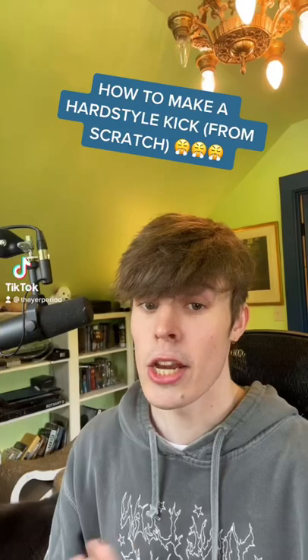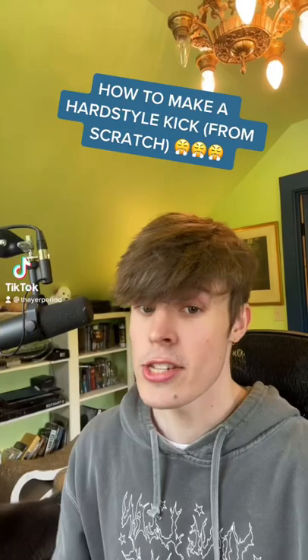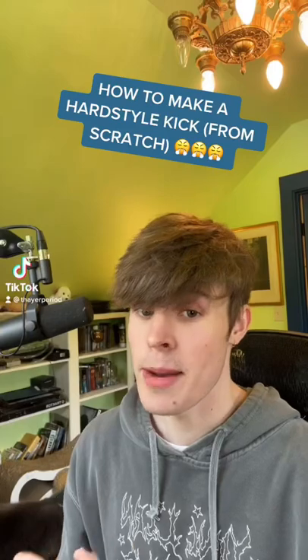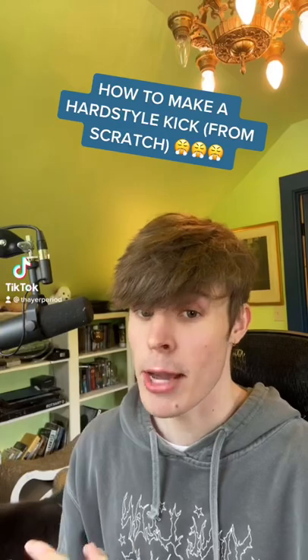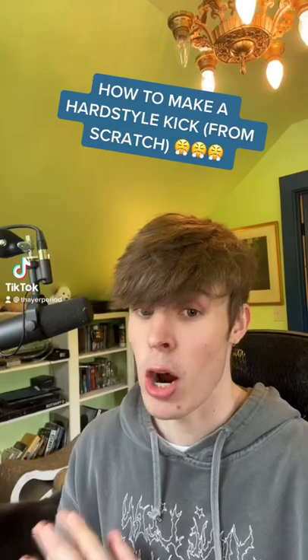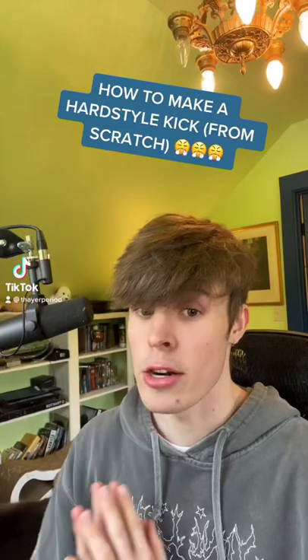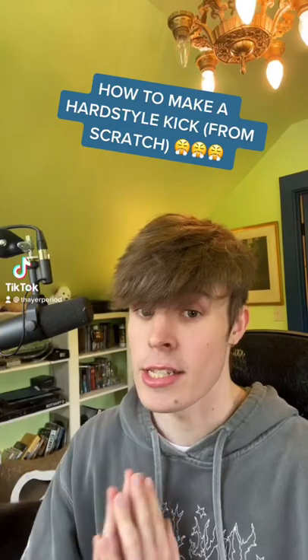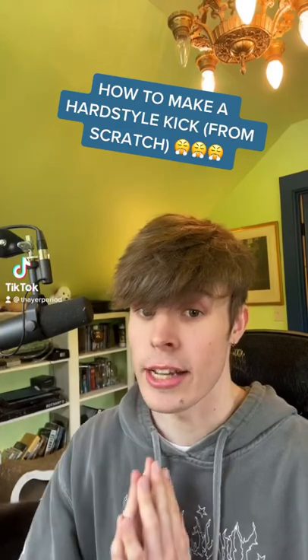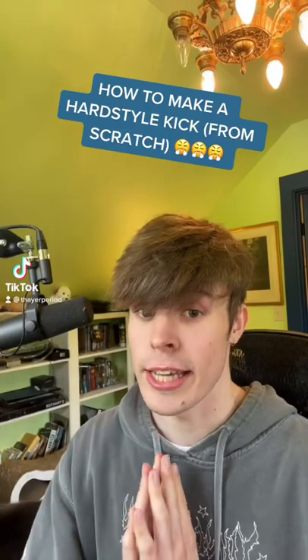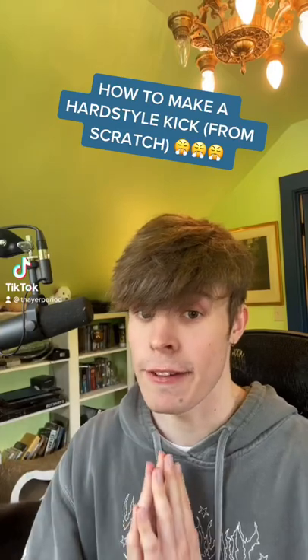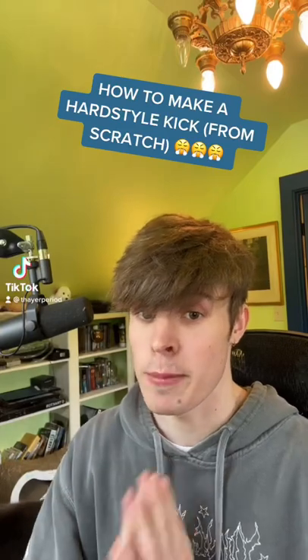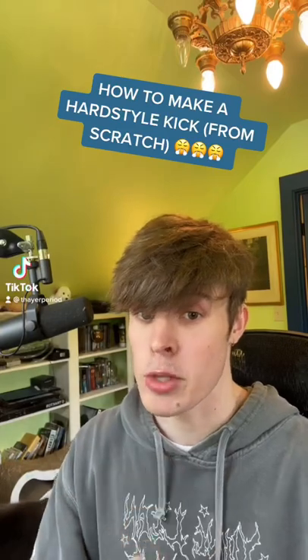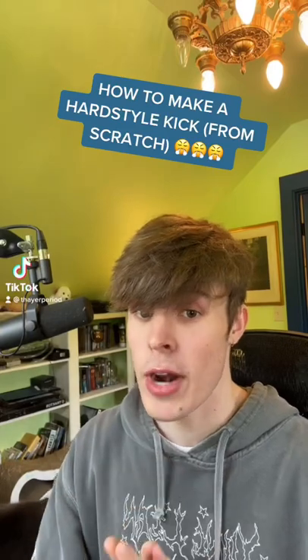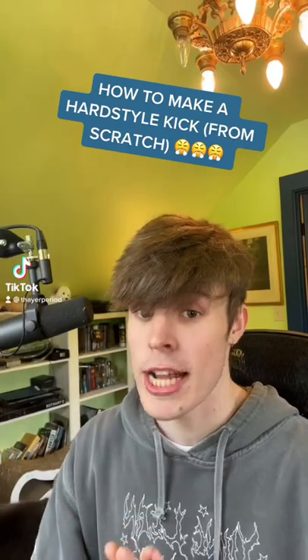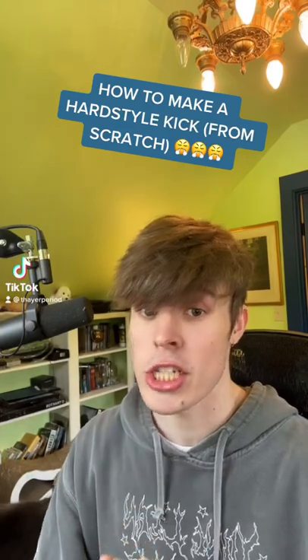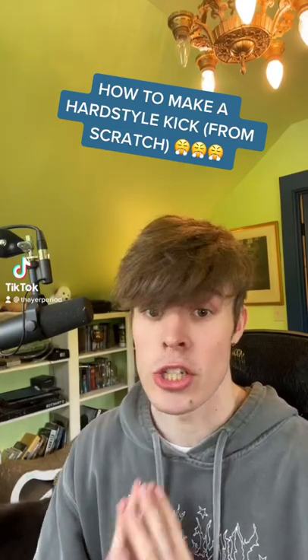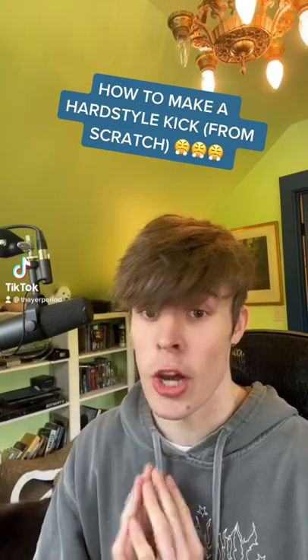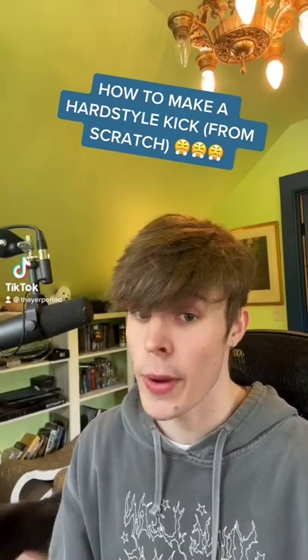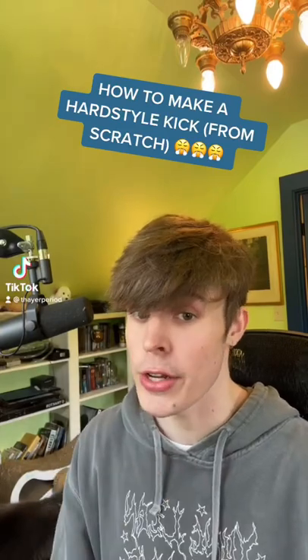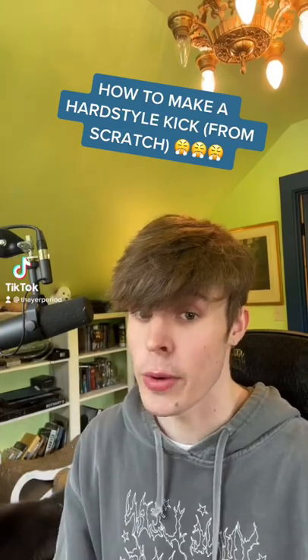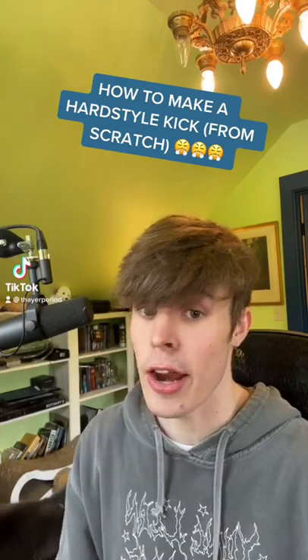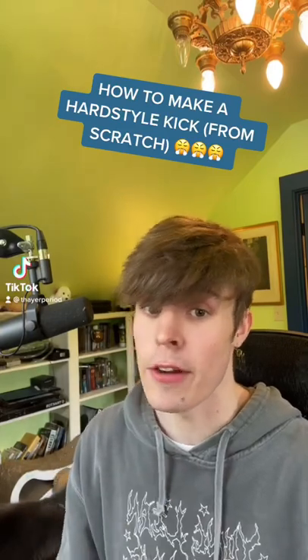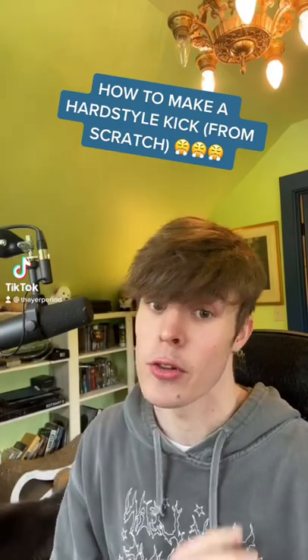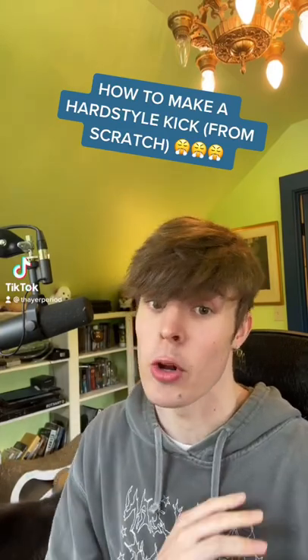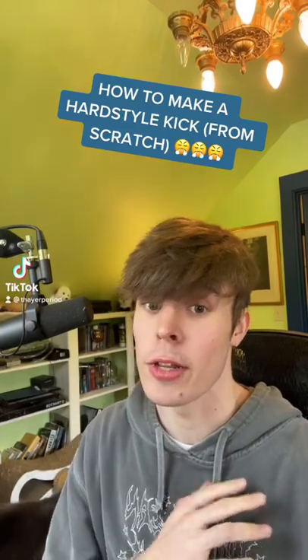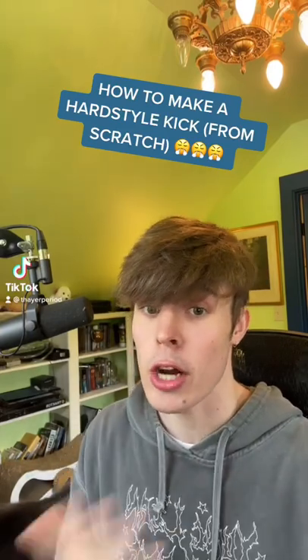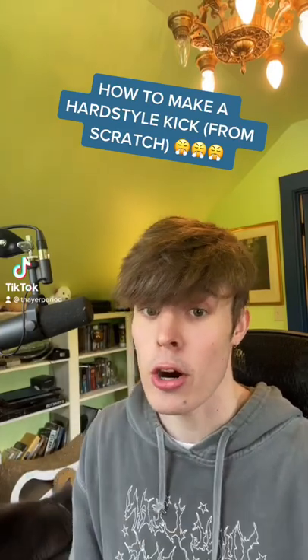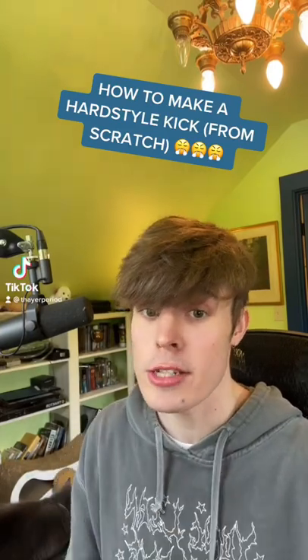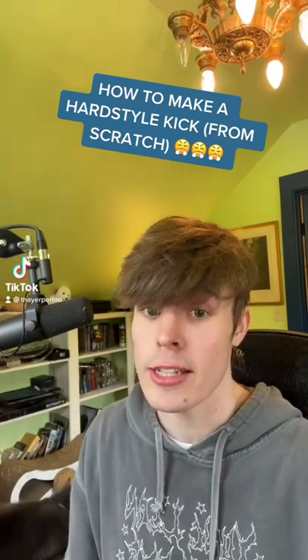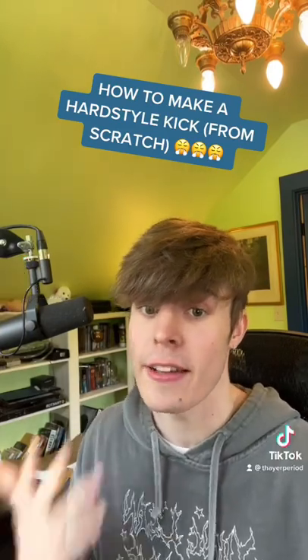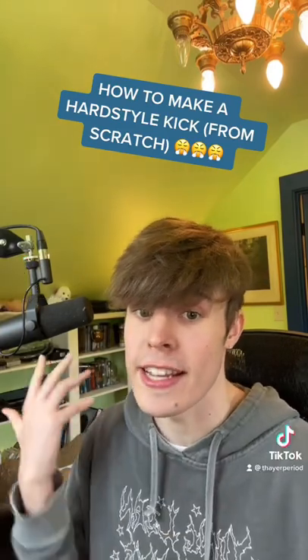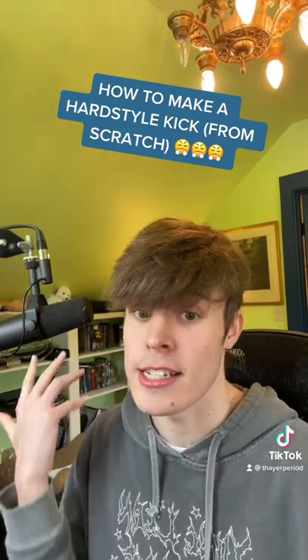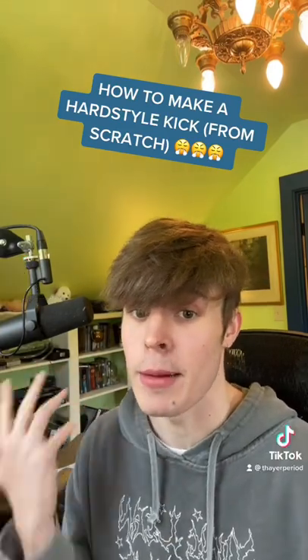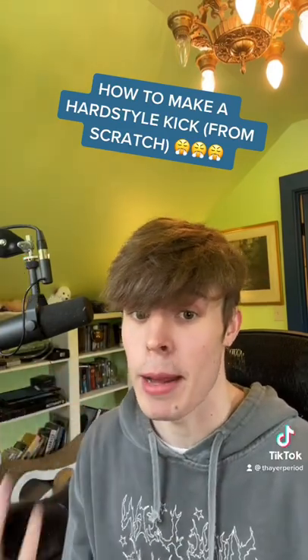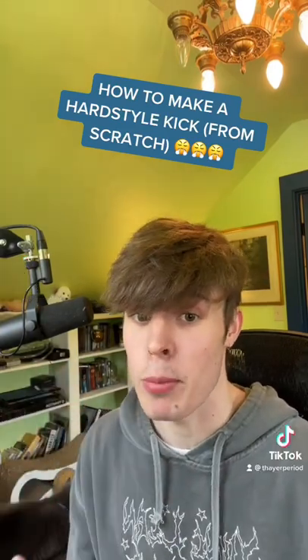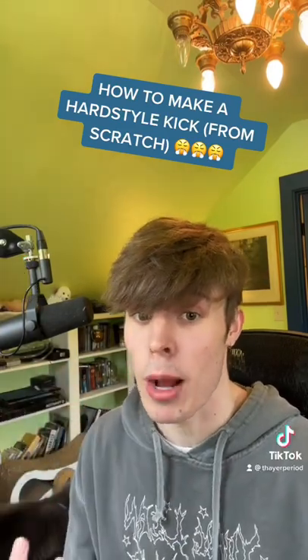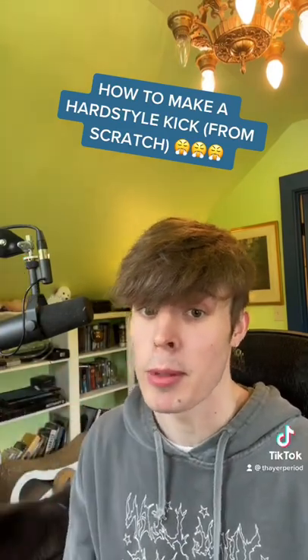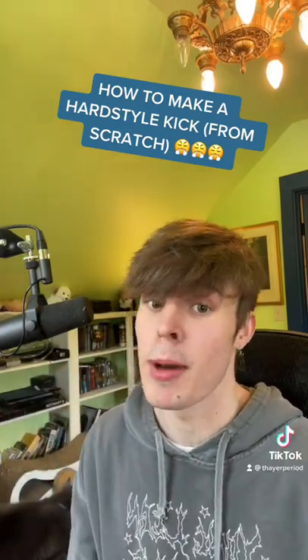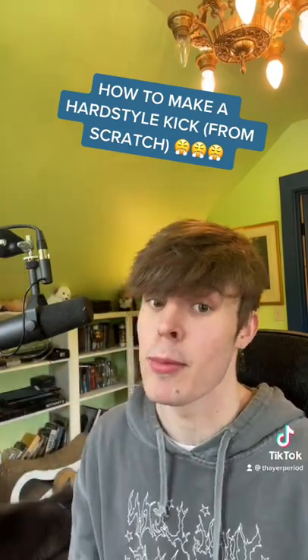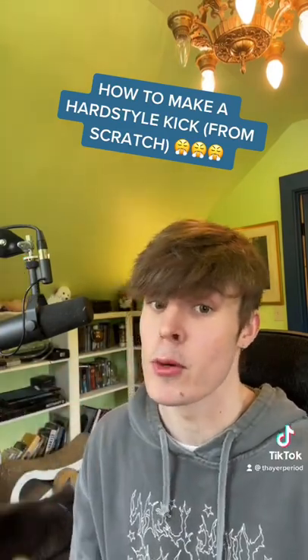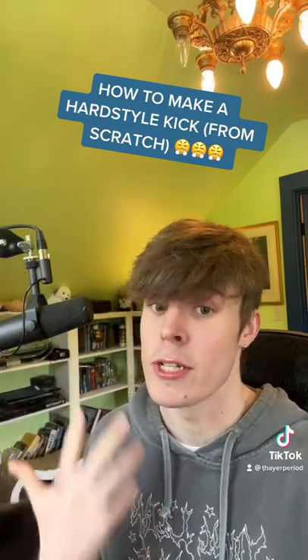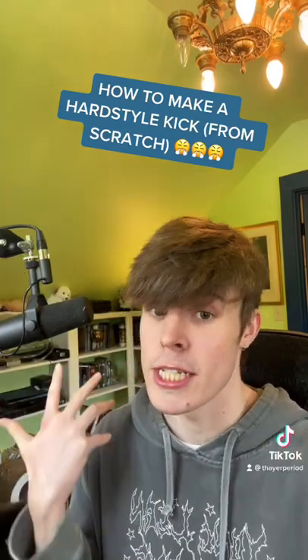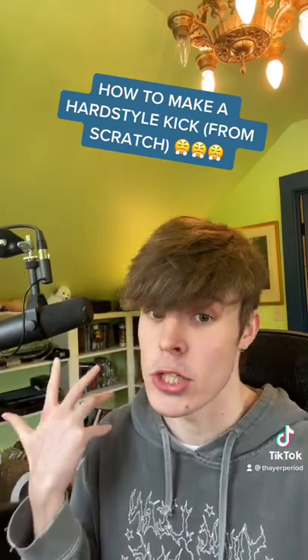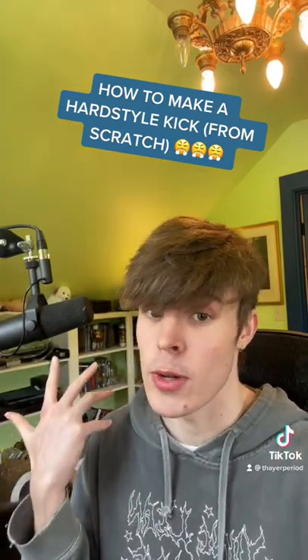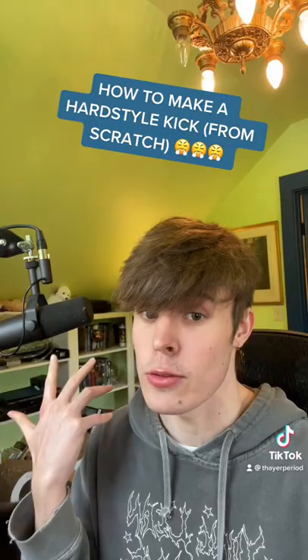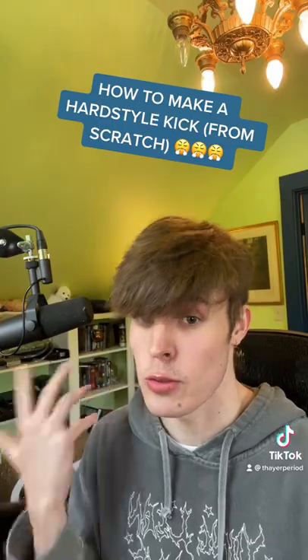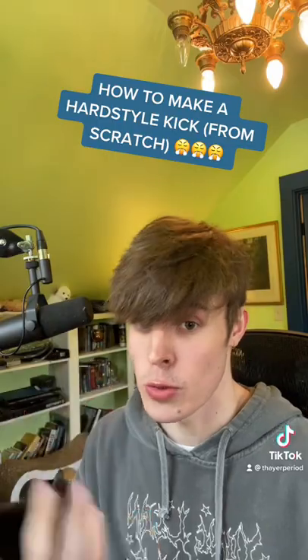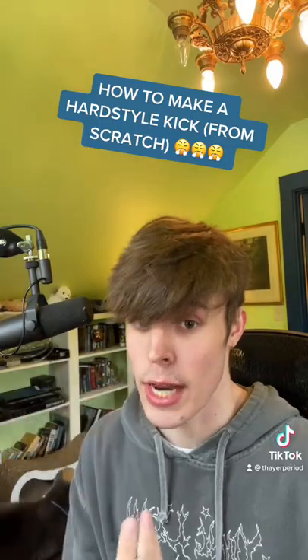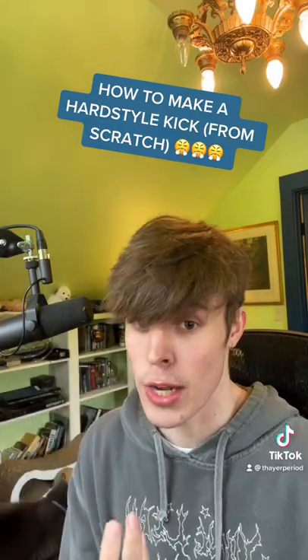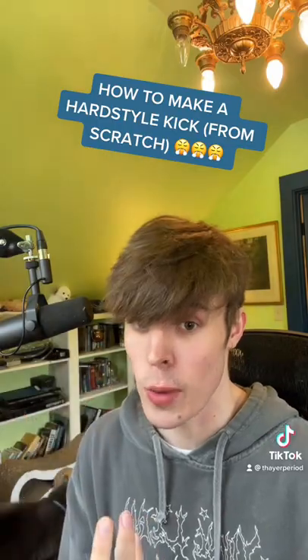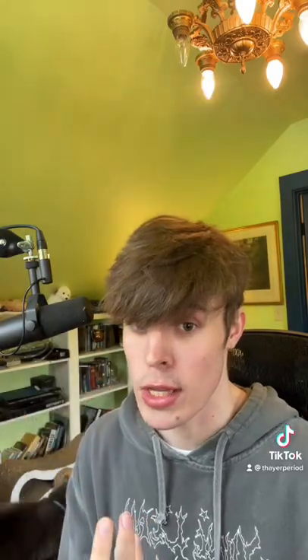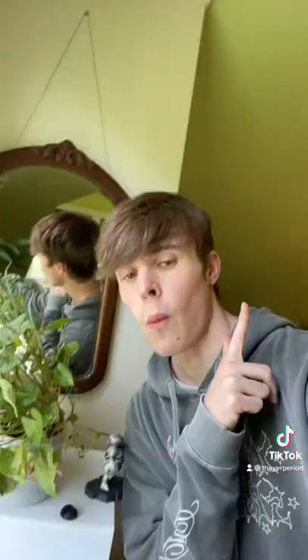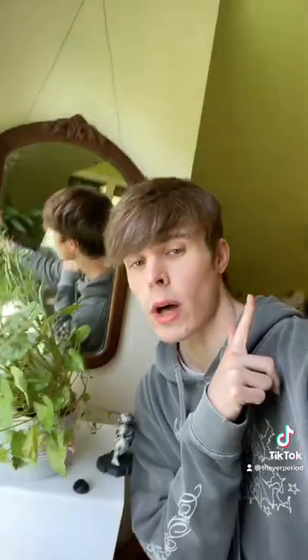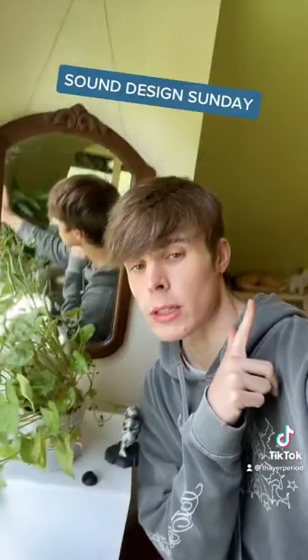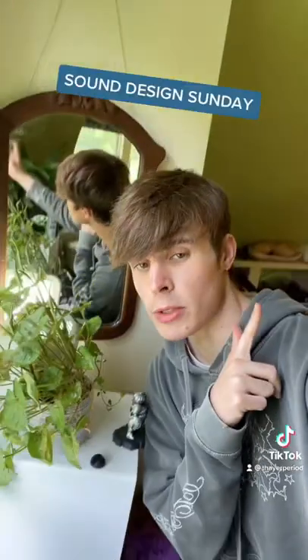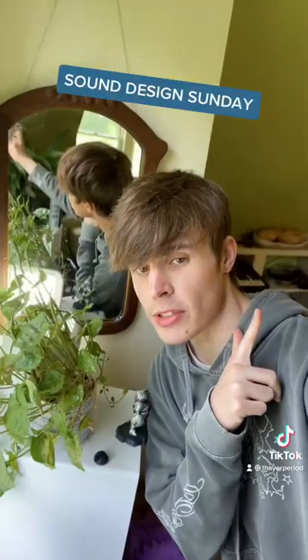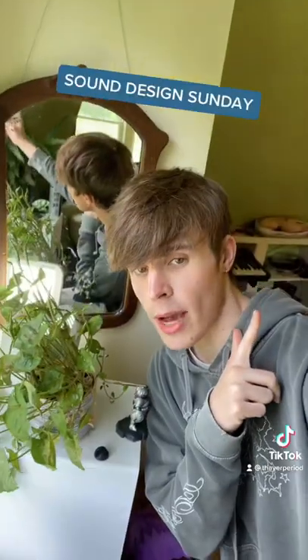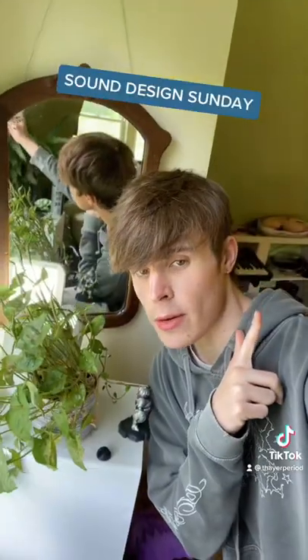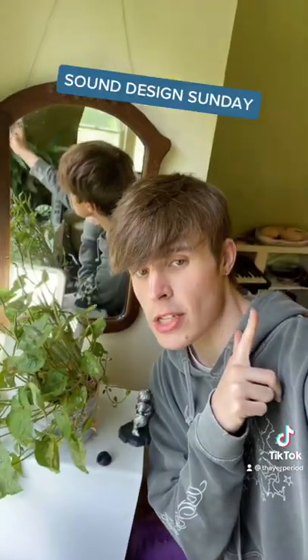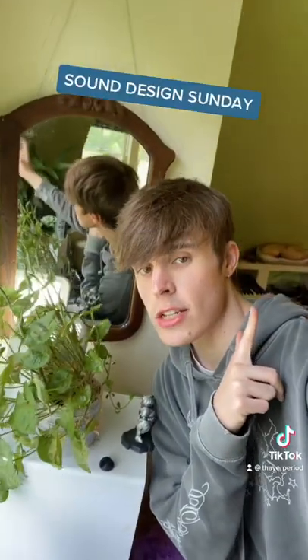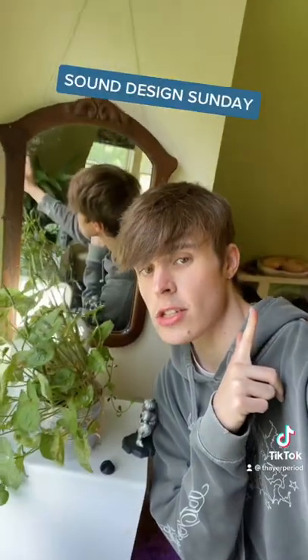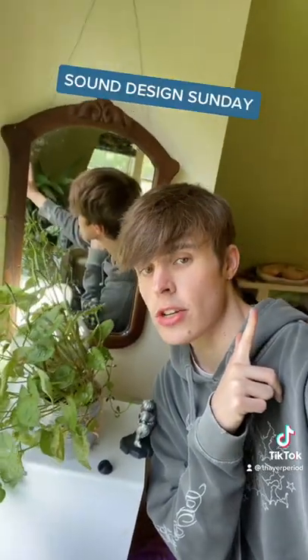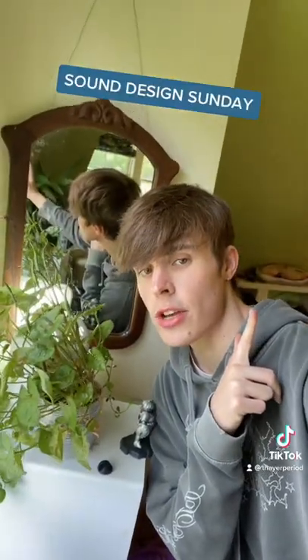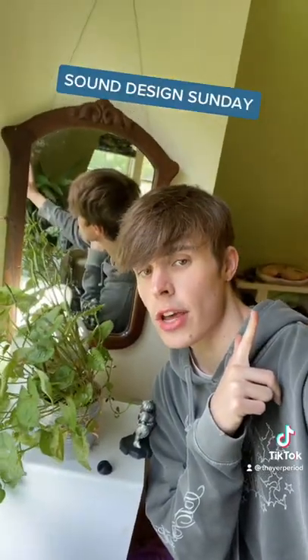Here's how to make a hardstyle kick from scratch. And no, I don't care if you don't like hardstyle — that's not my problem. I'm going to teach you how to do it anyways. Welcome to Sound Design Sunday.